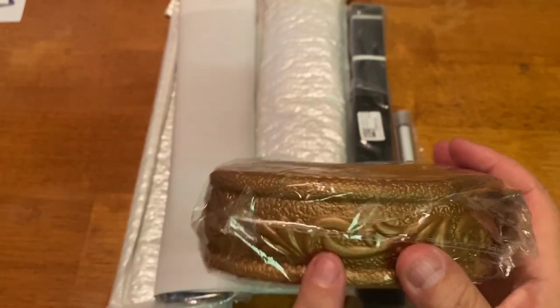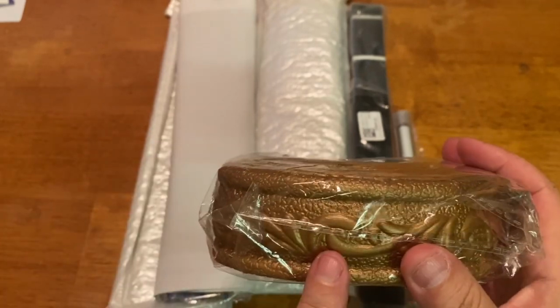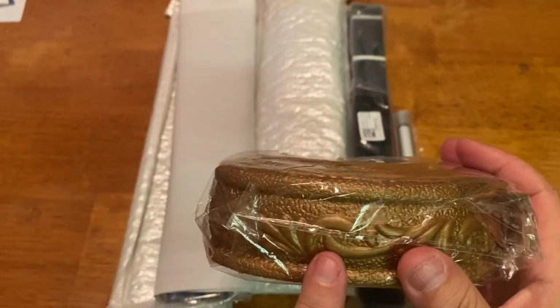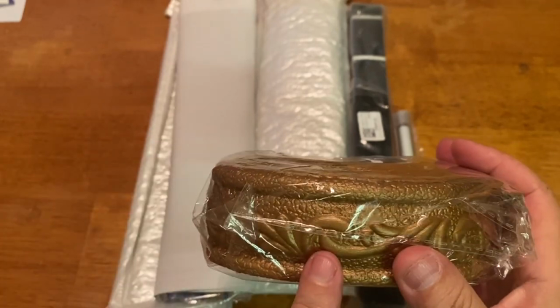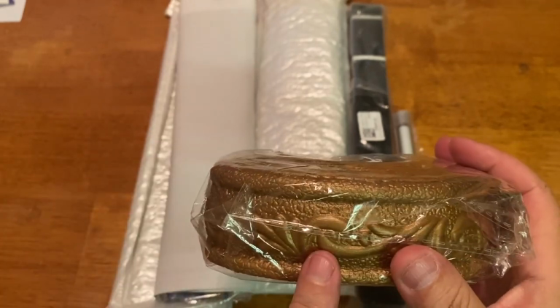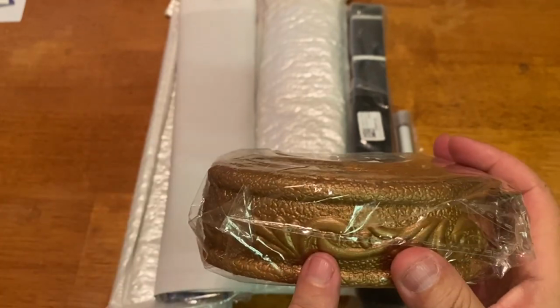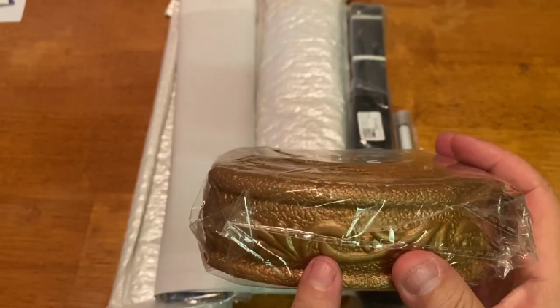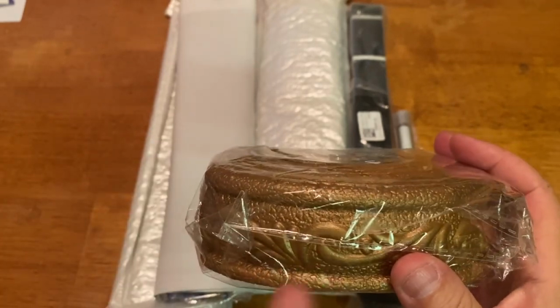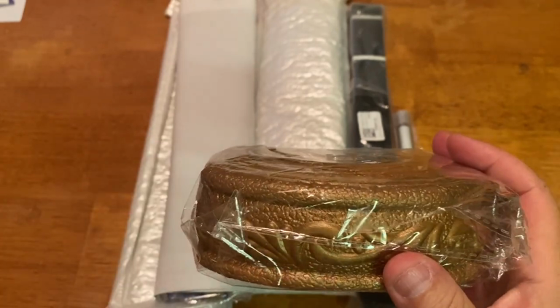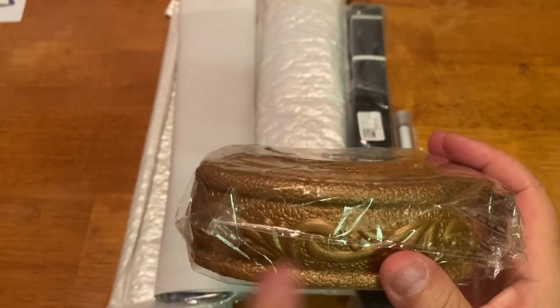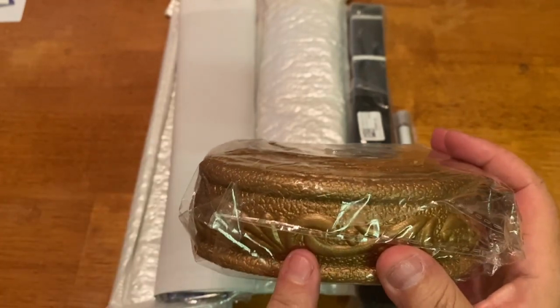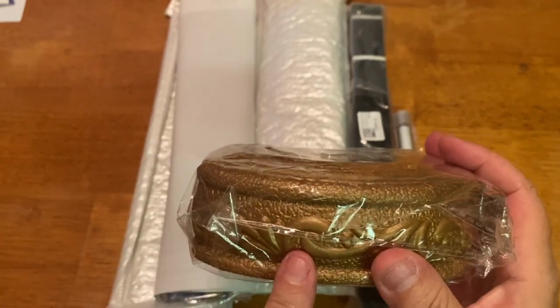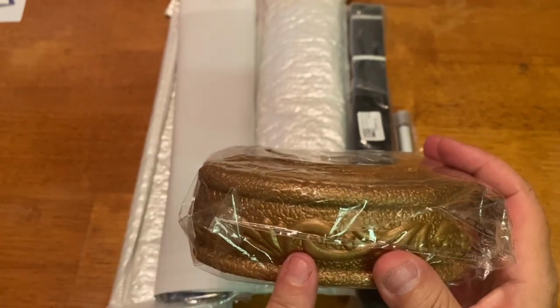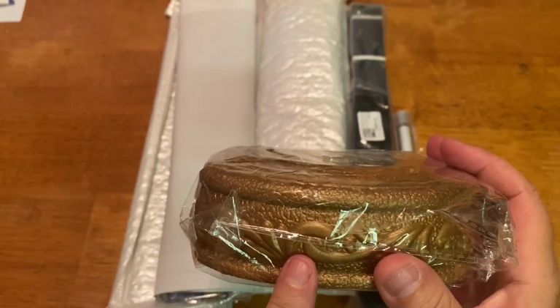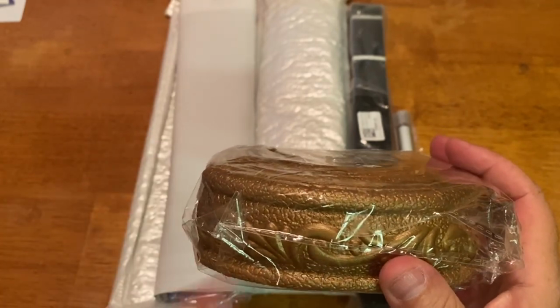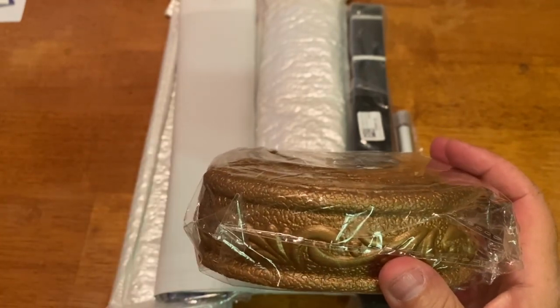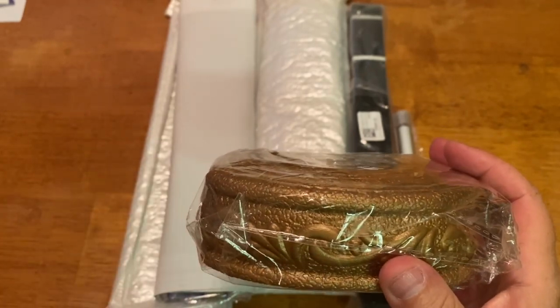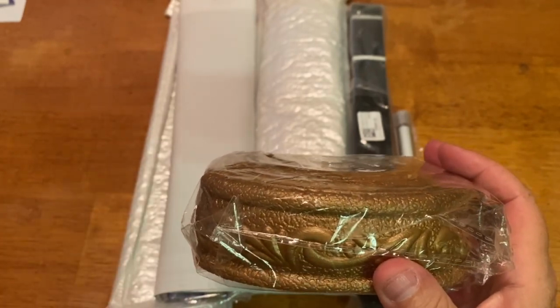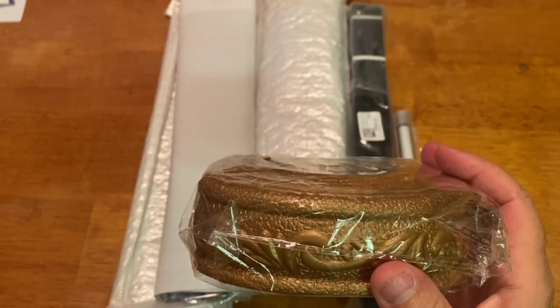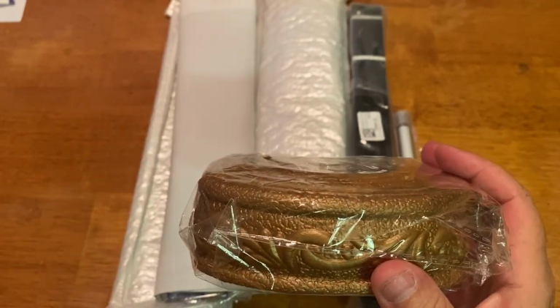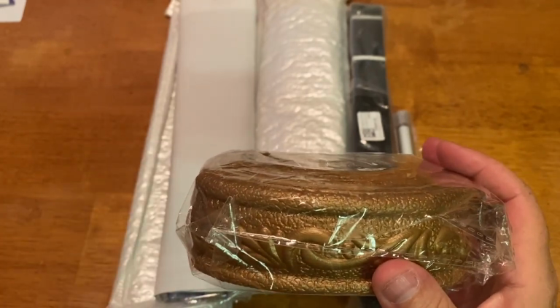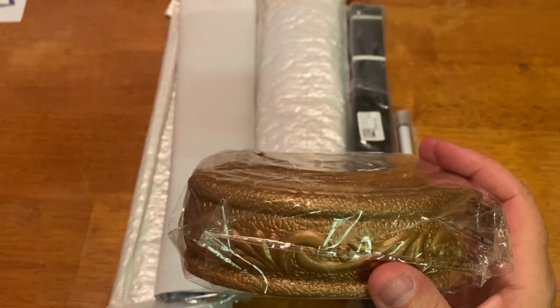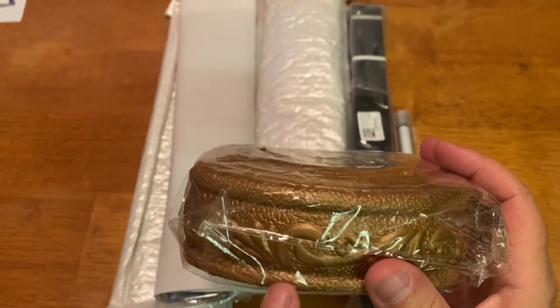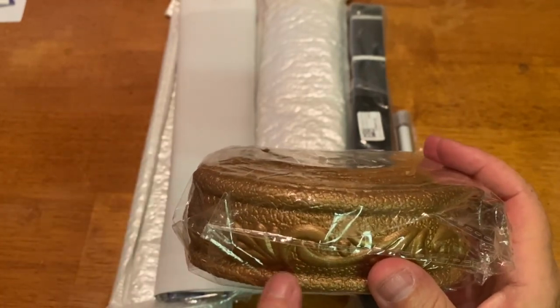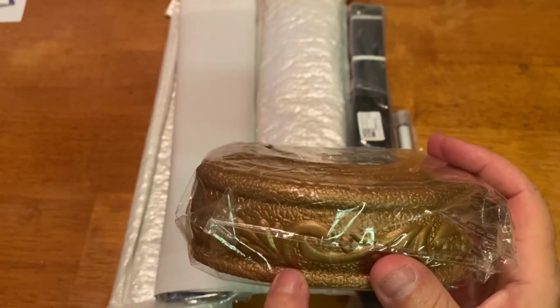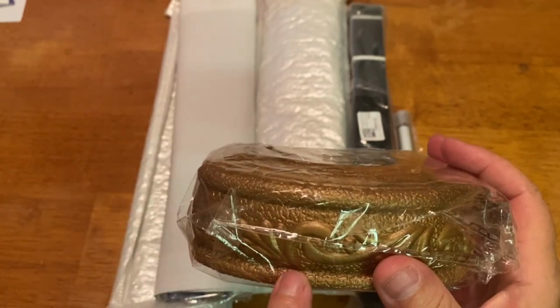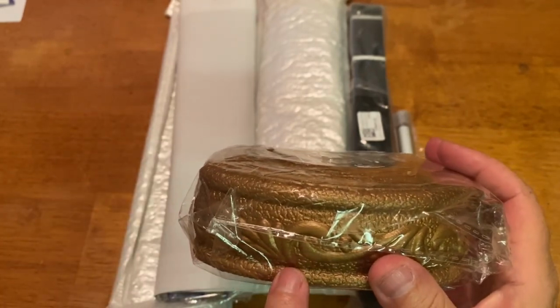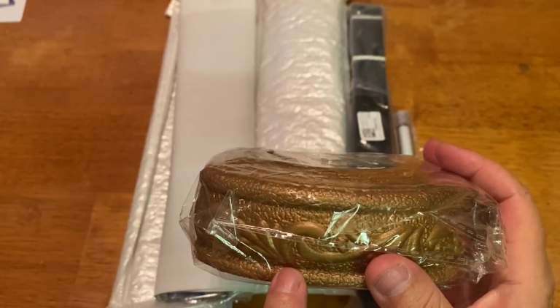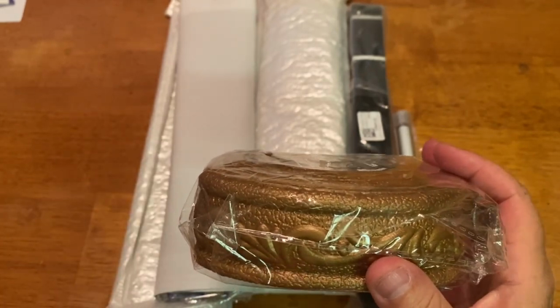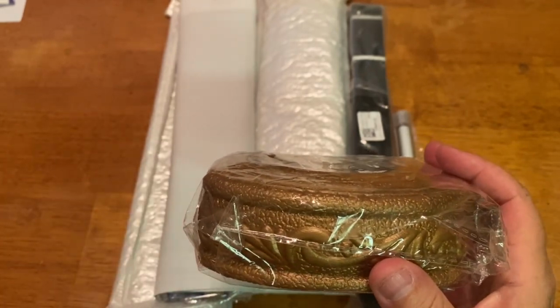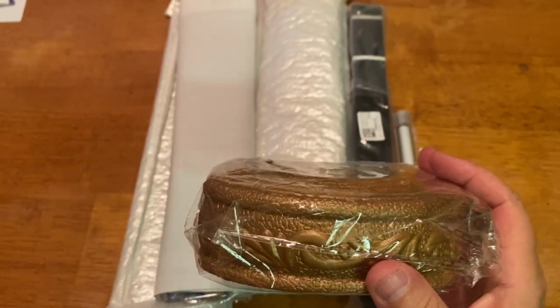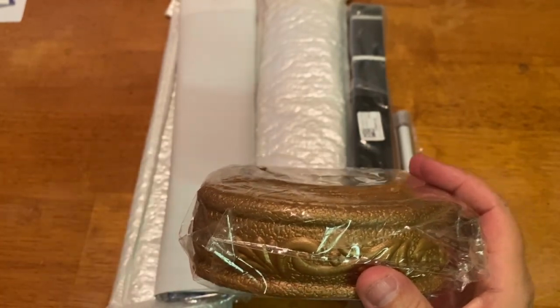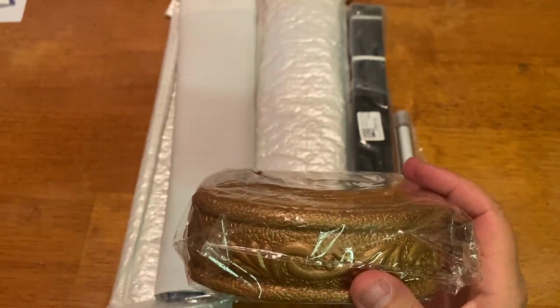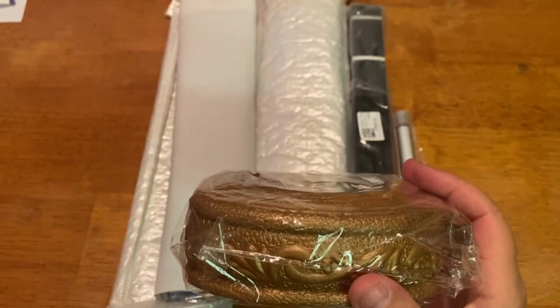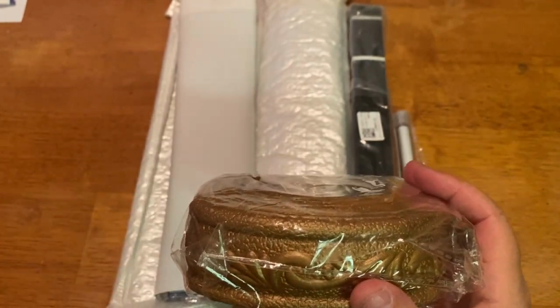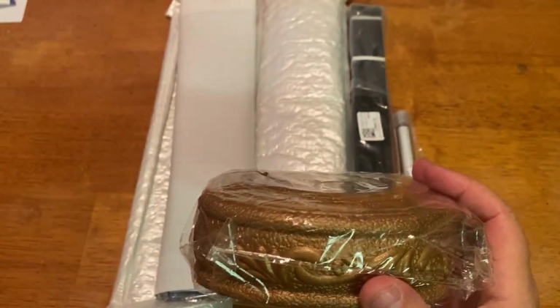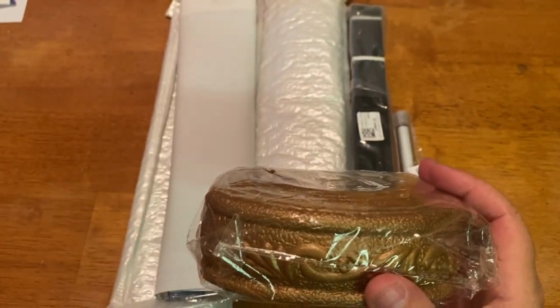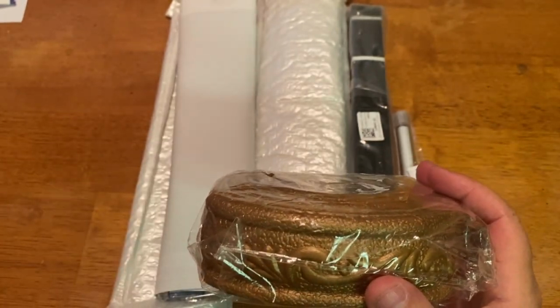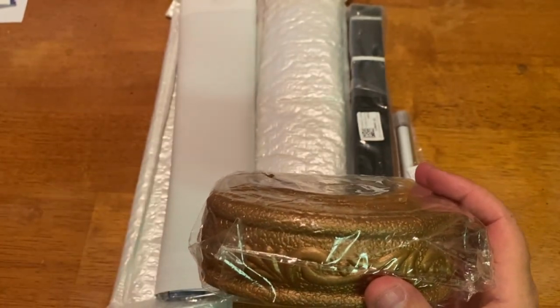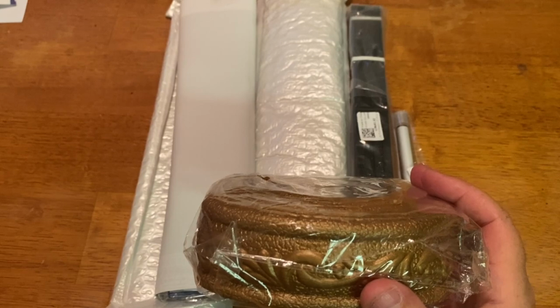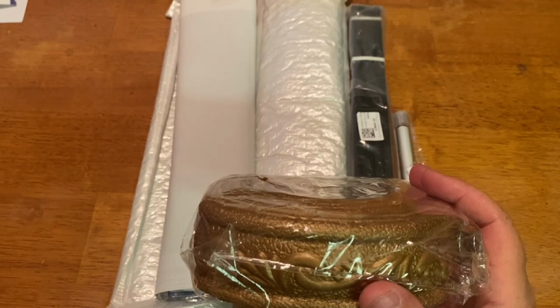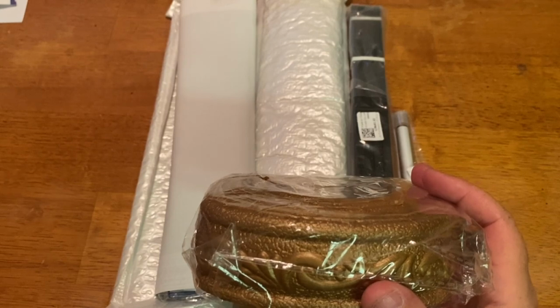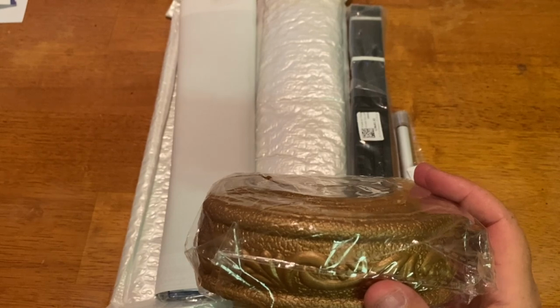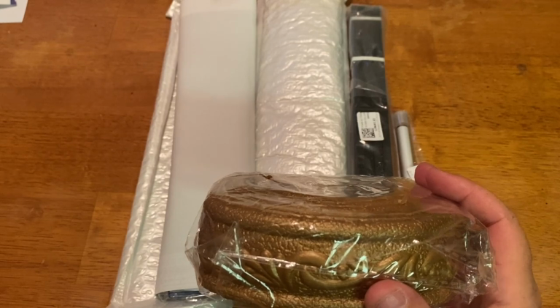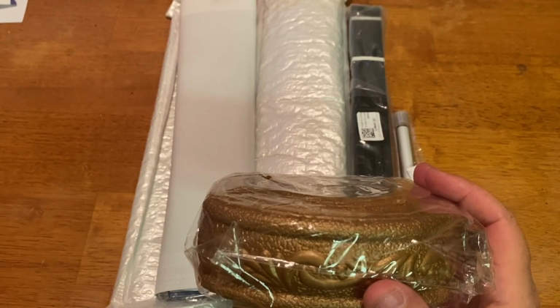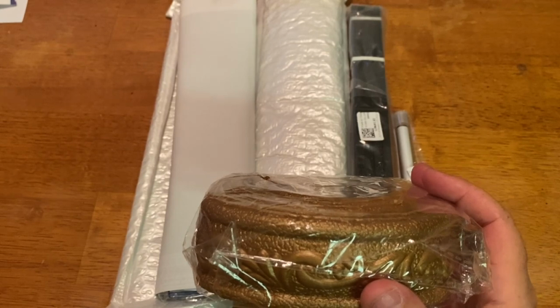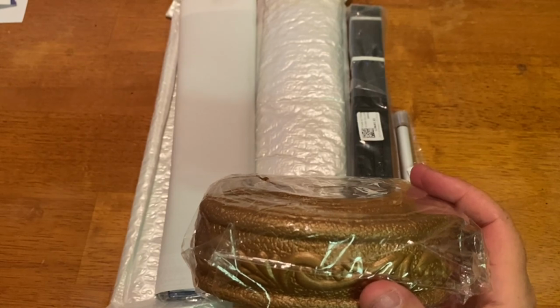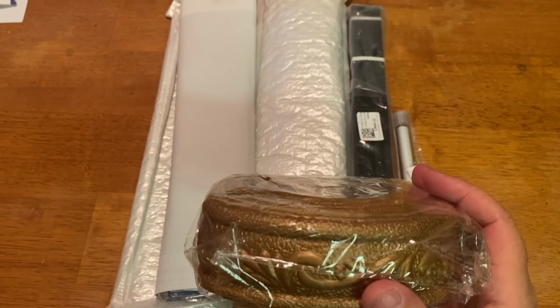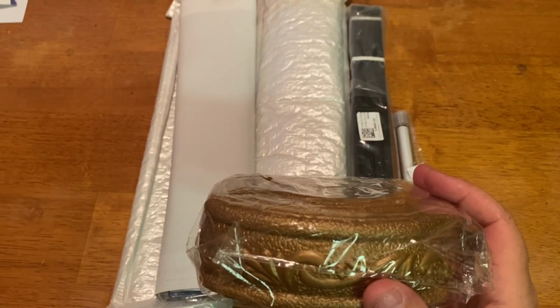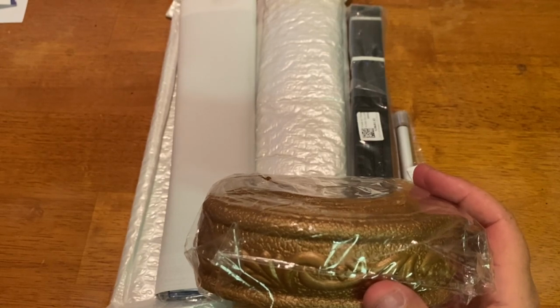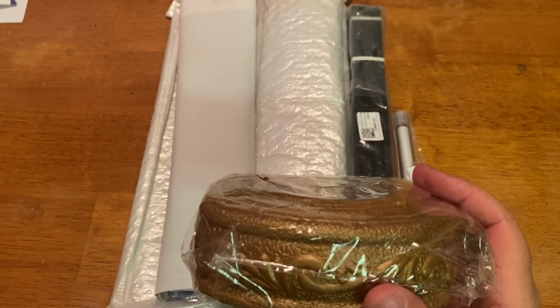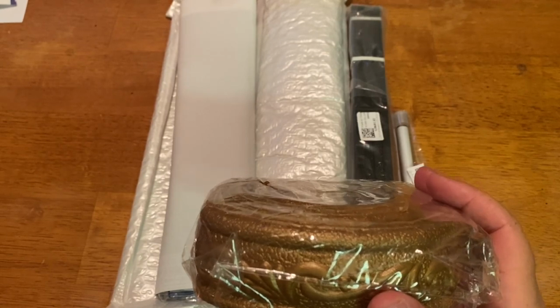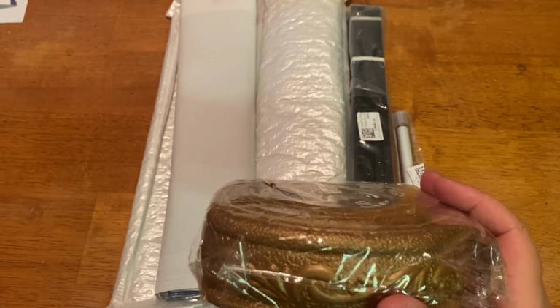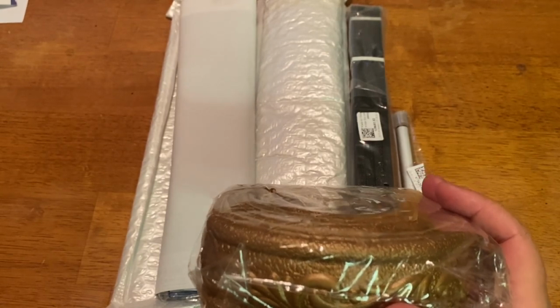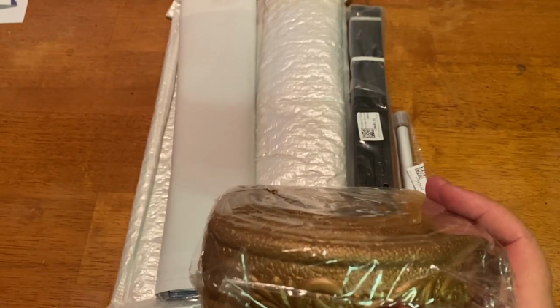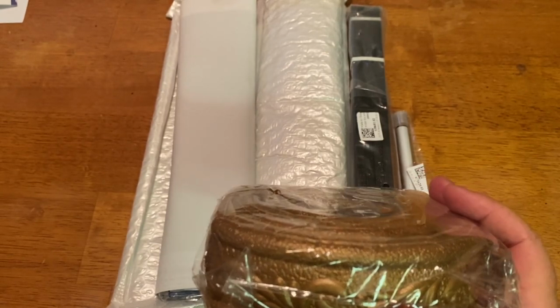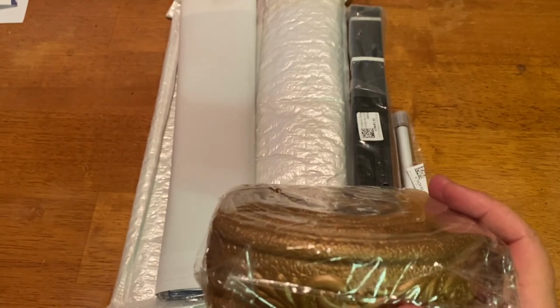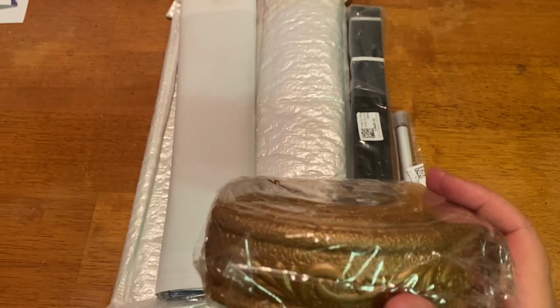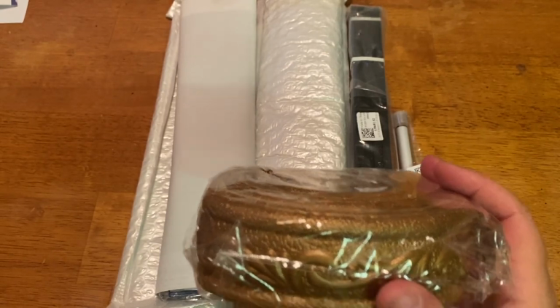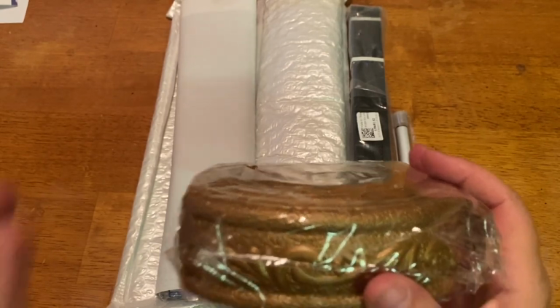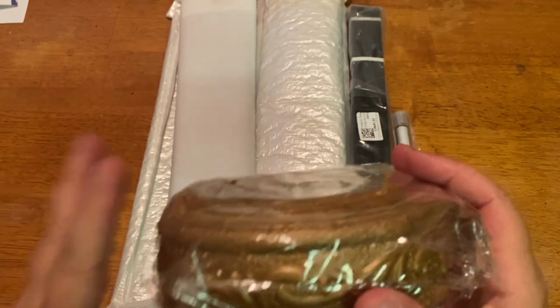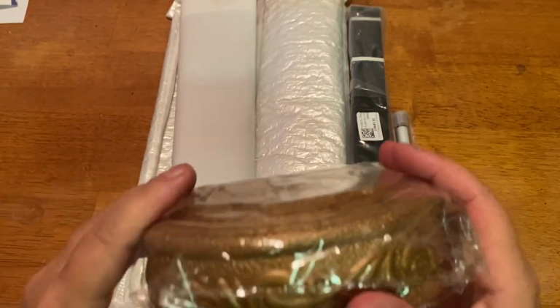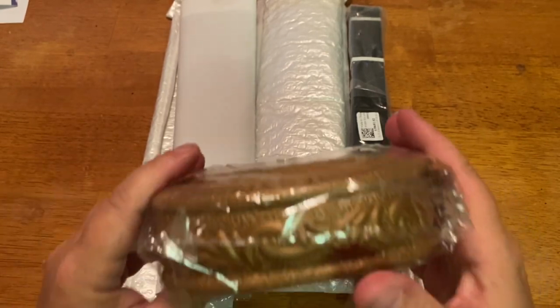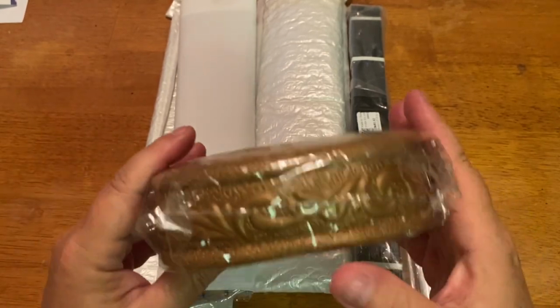It comes in multiple colors: brown, black, white, and the one I had done before was like a lilac.